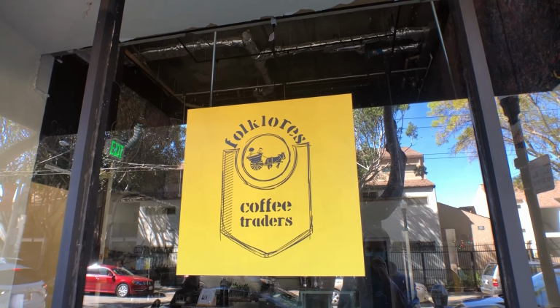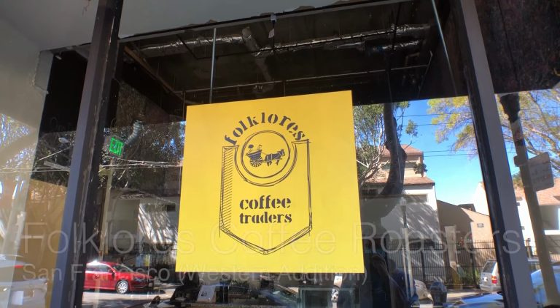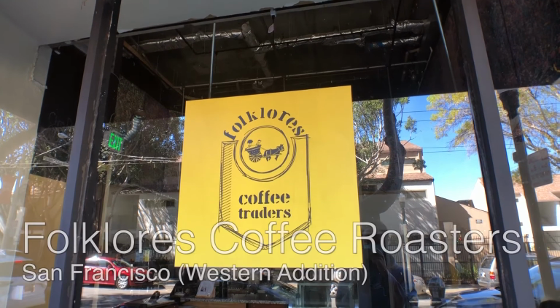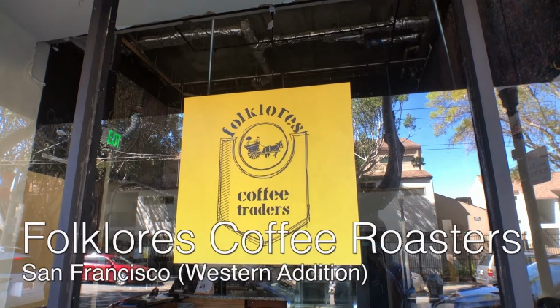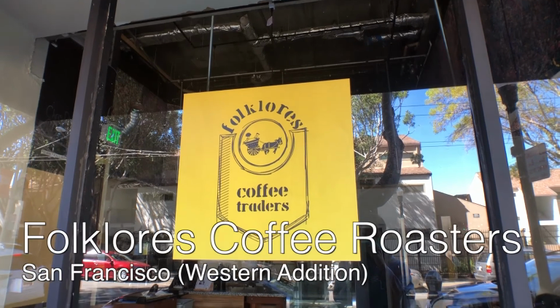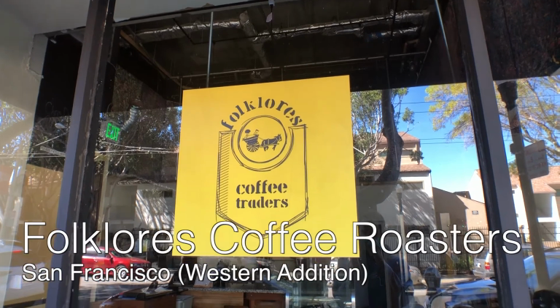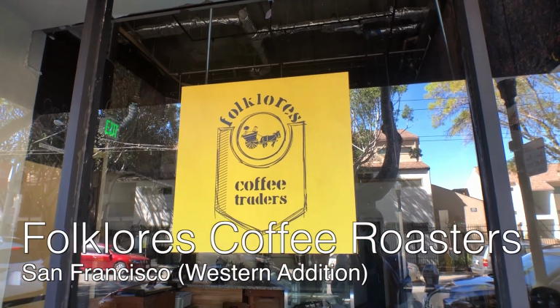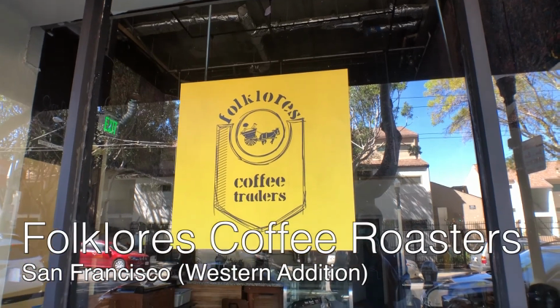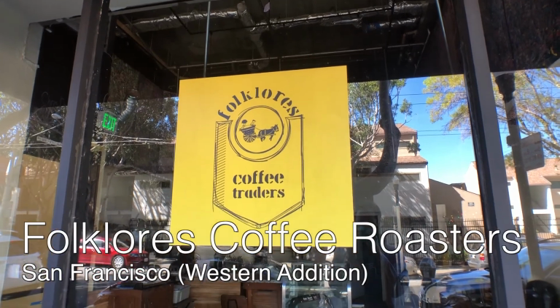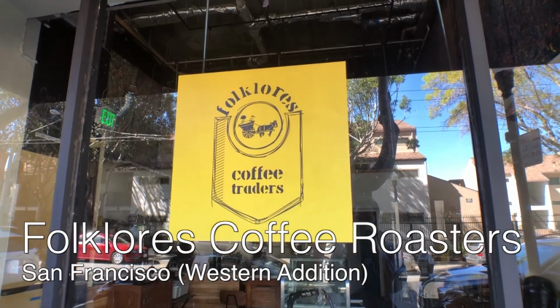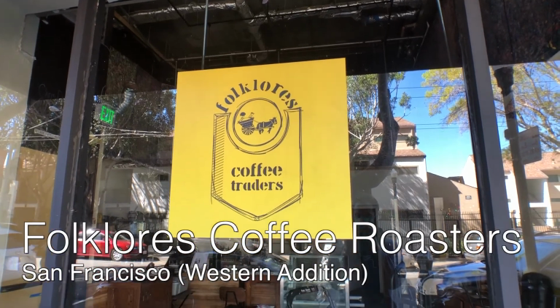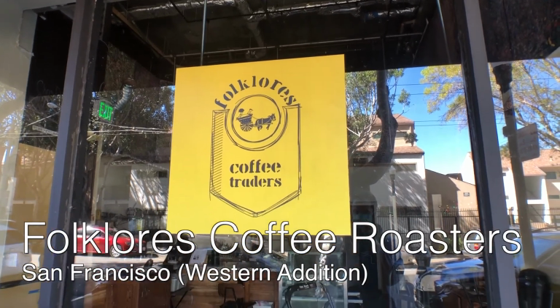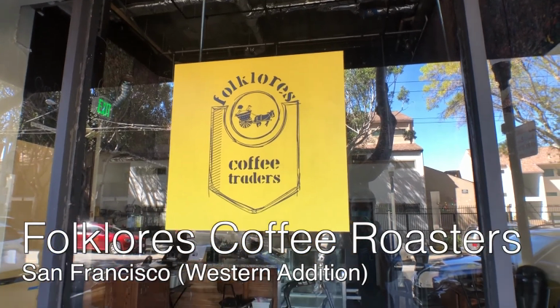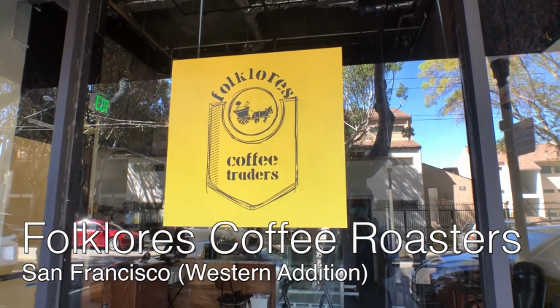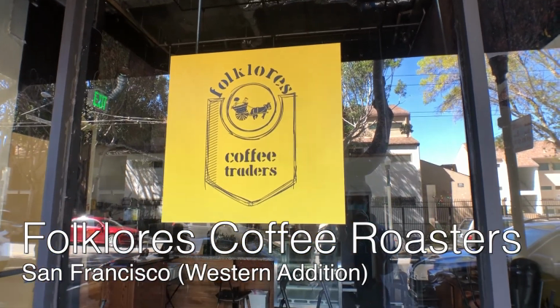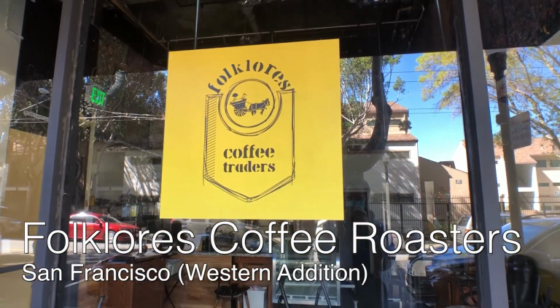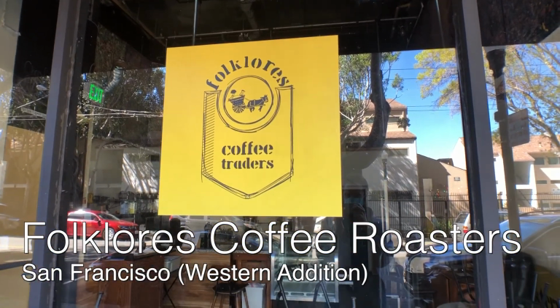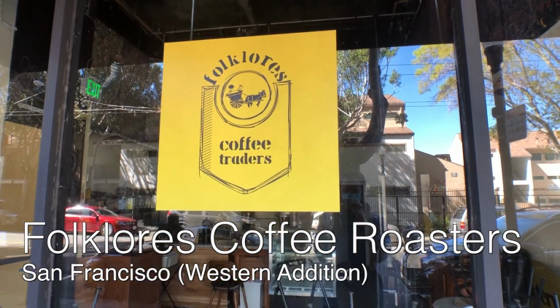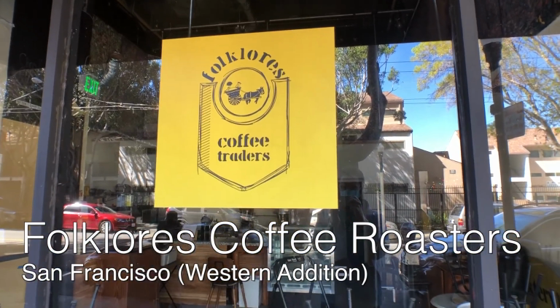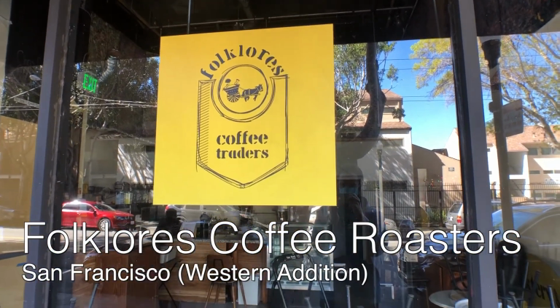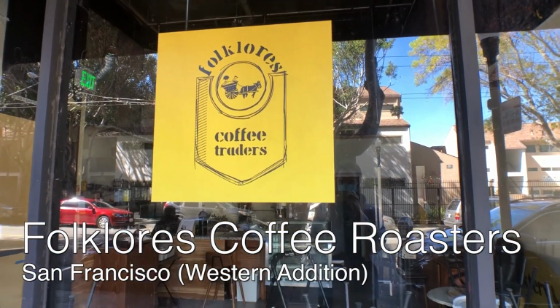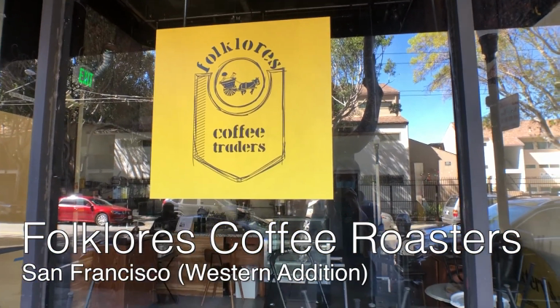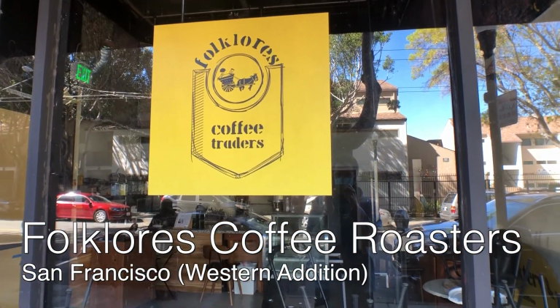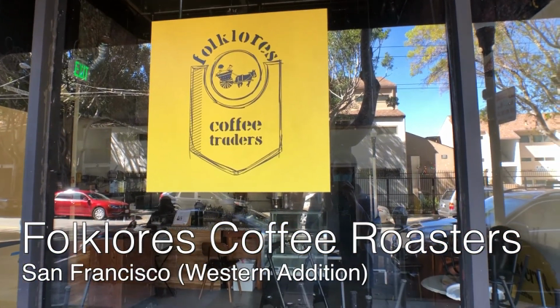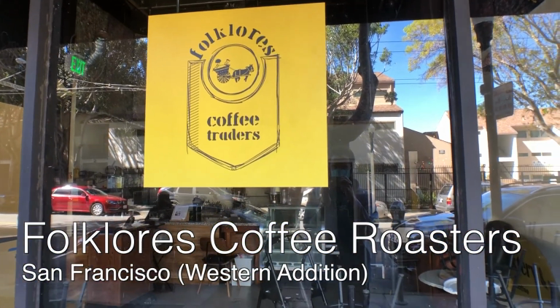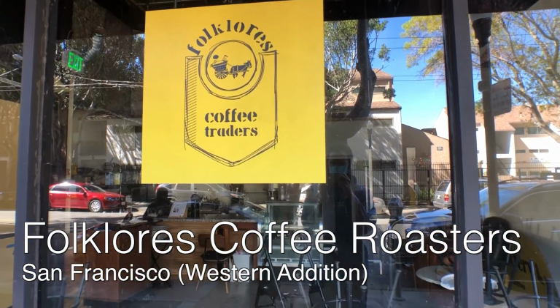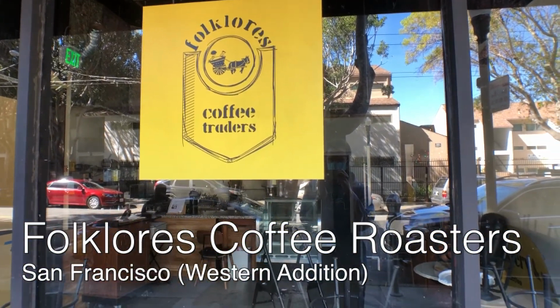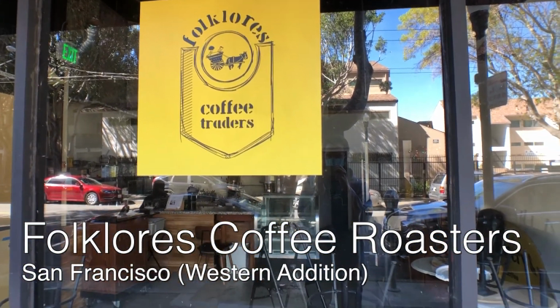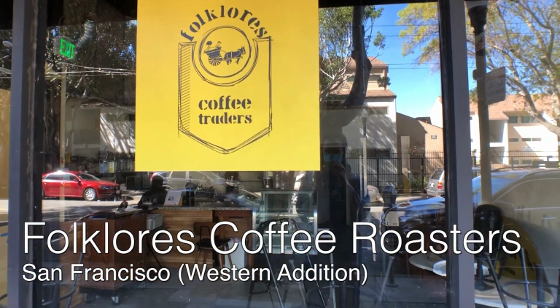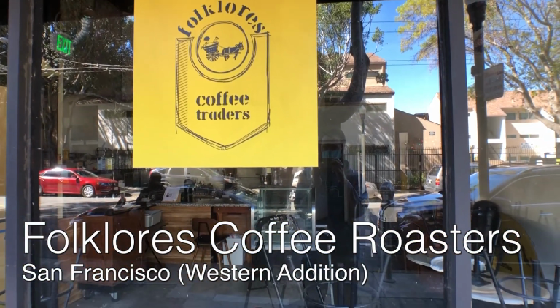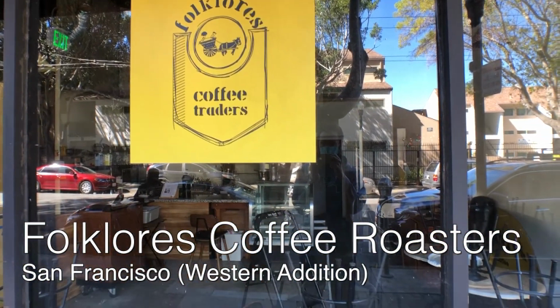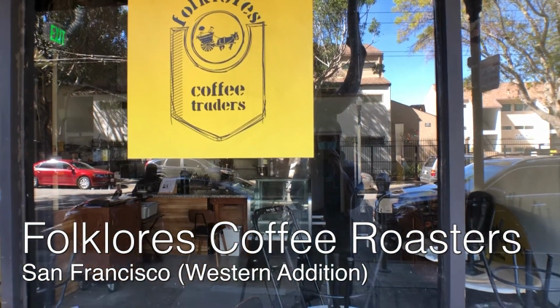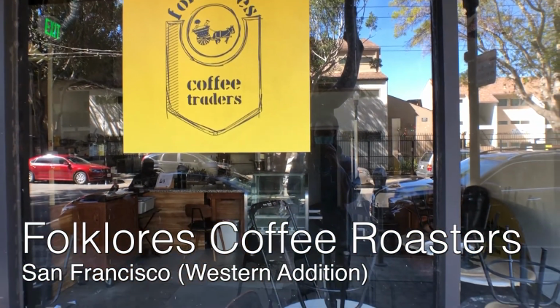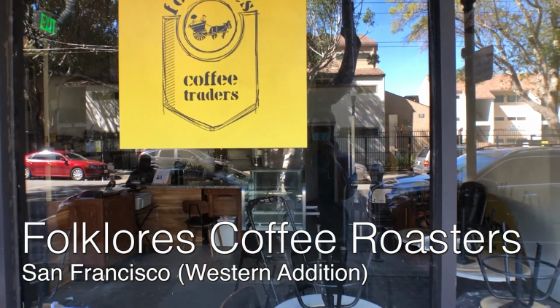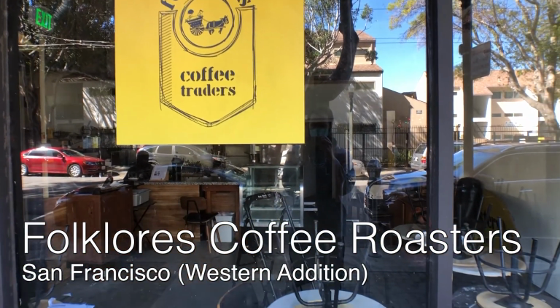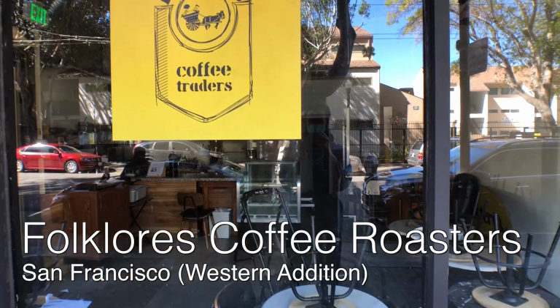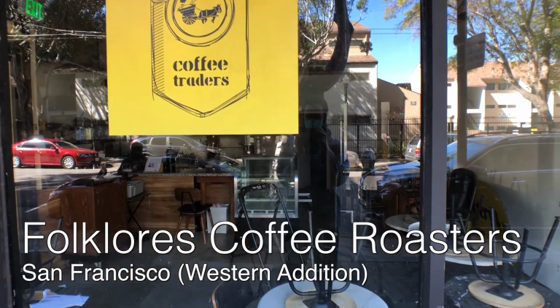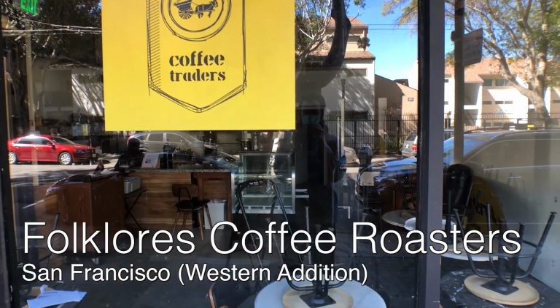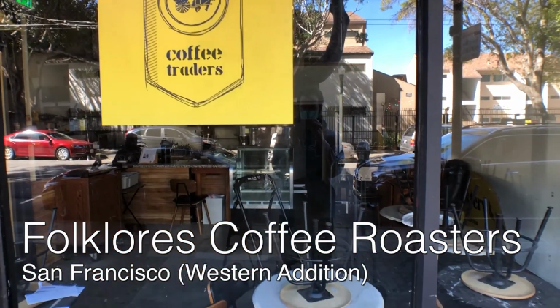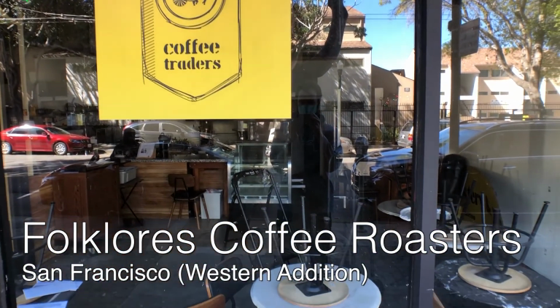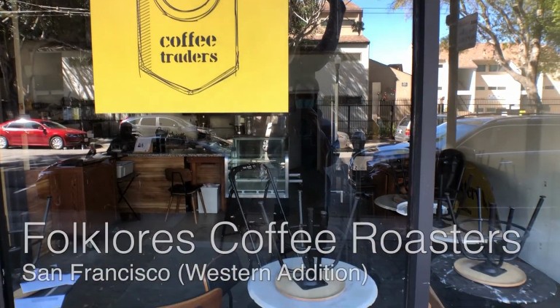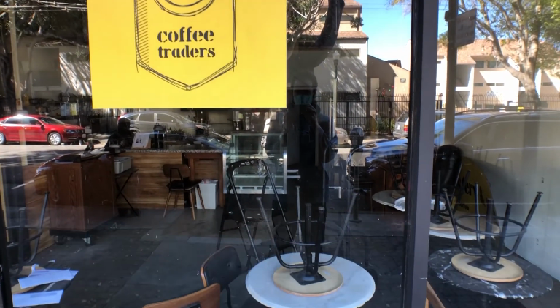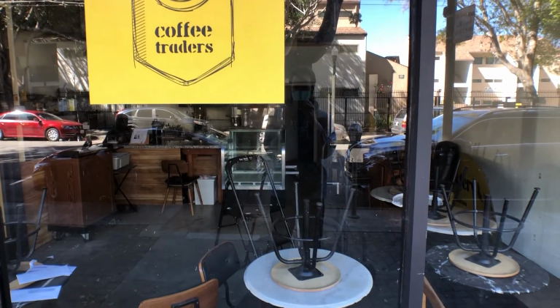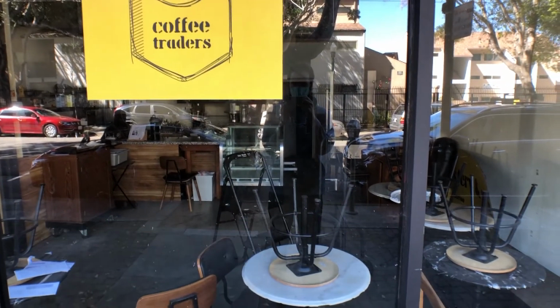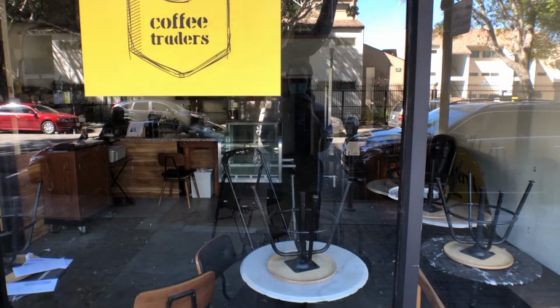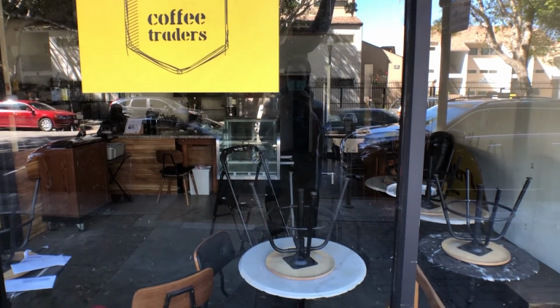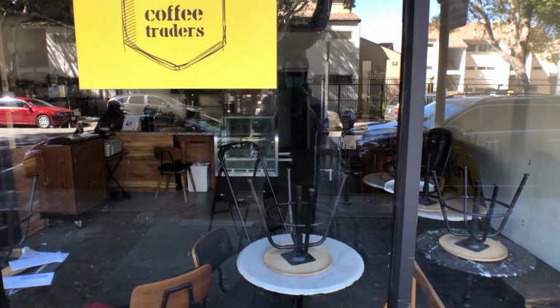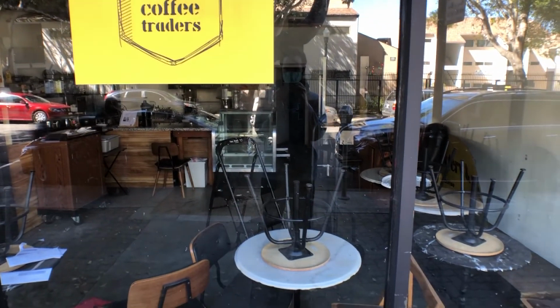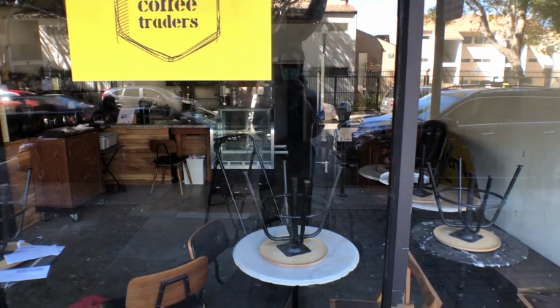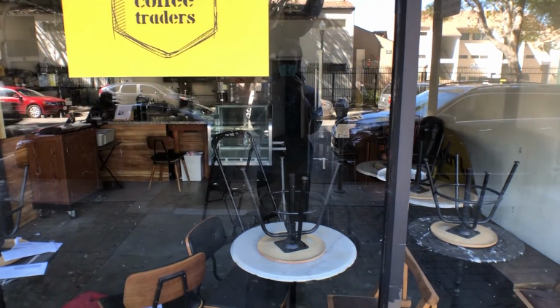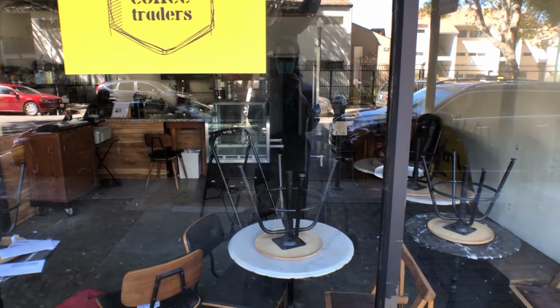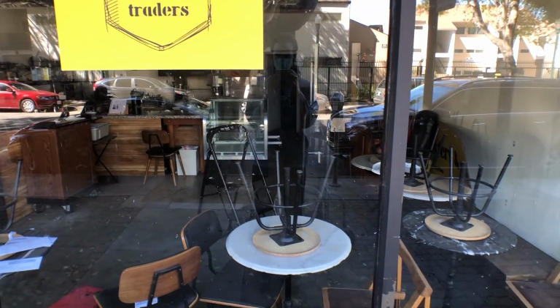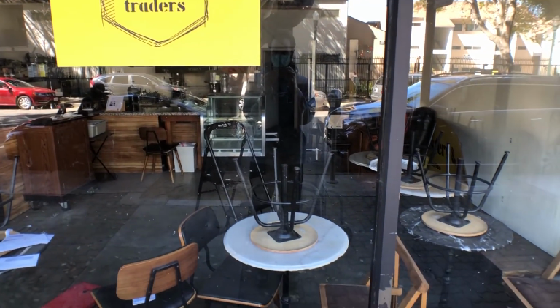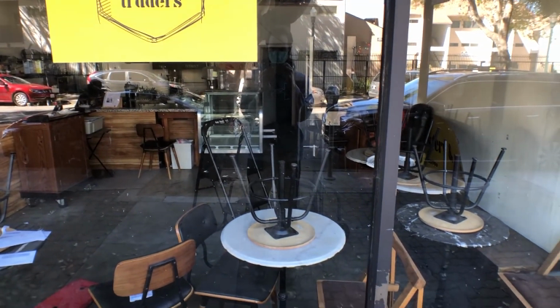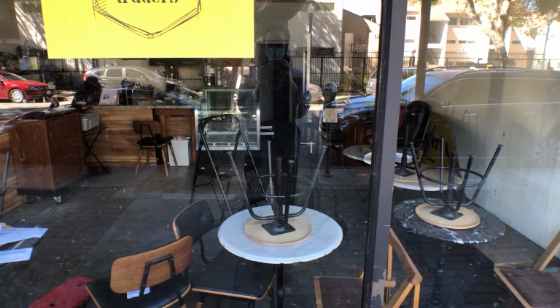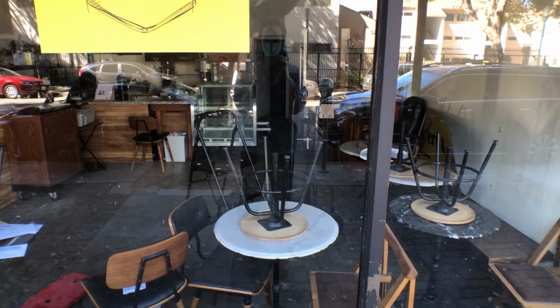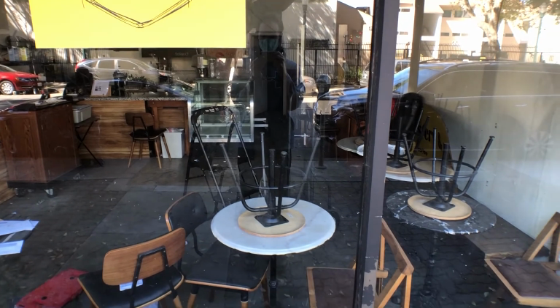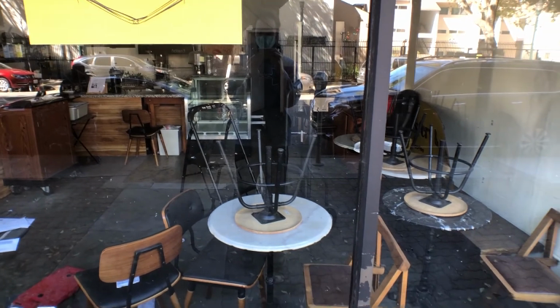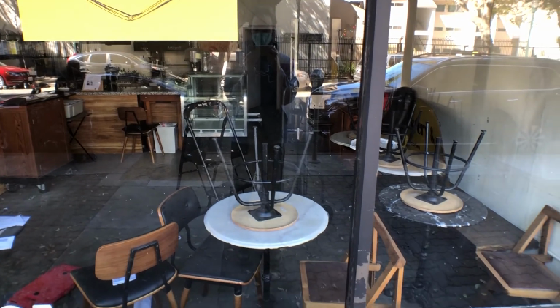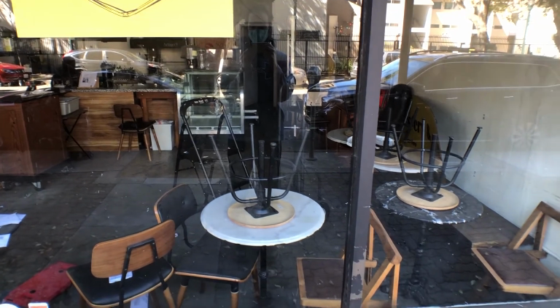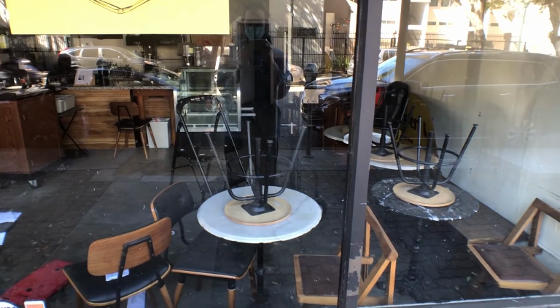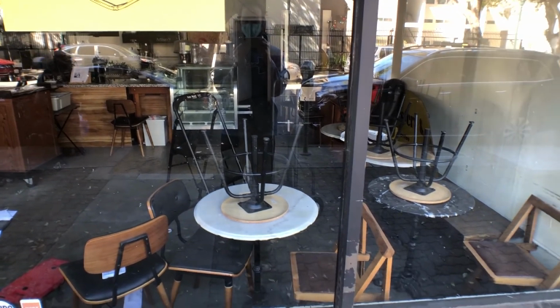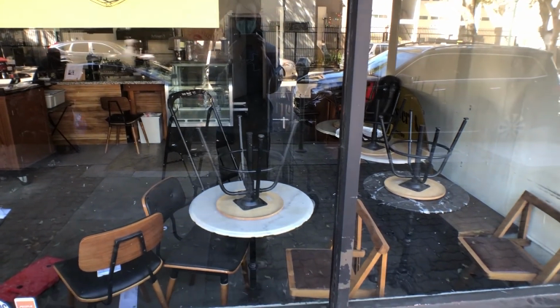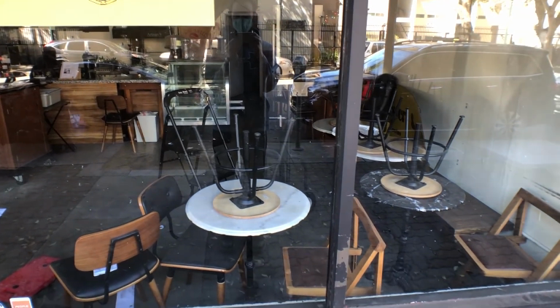Folklor's Coffee Roasters was on my list, but they were thoroughly — if not permanently — closed. I'm hoping they can reopen as COVID restrictions lift.